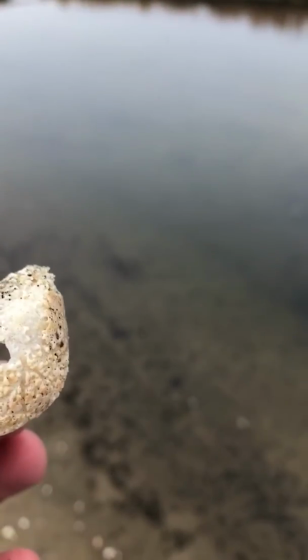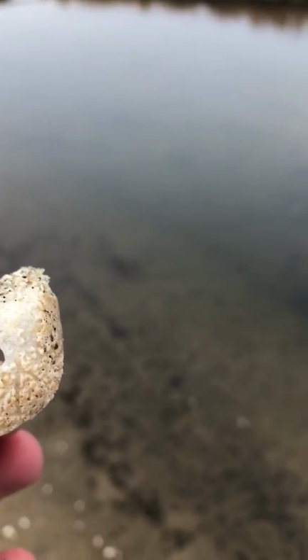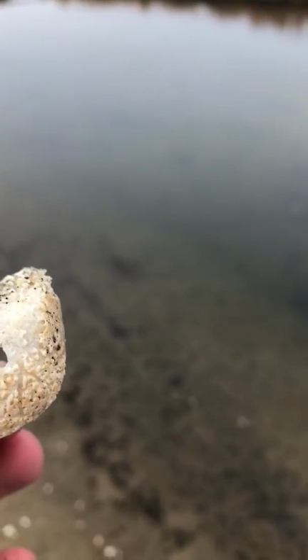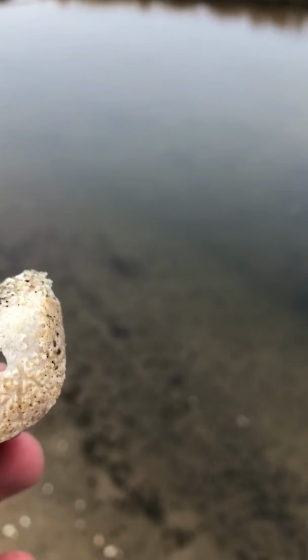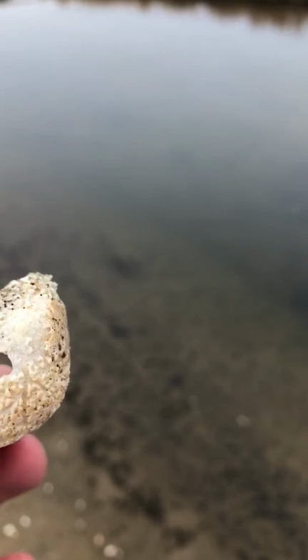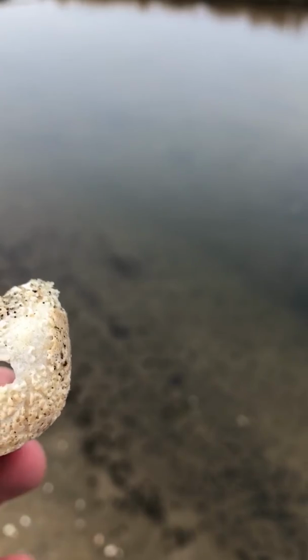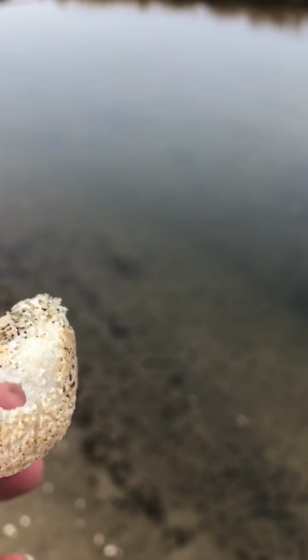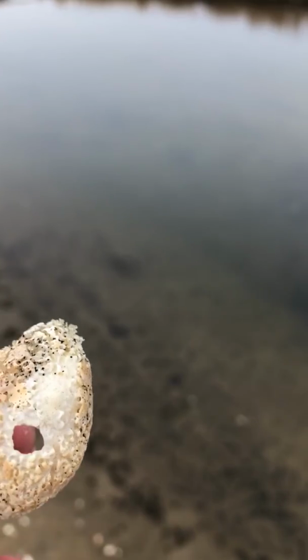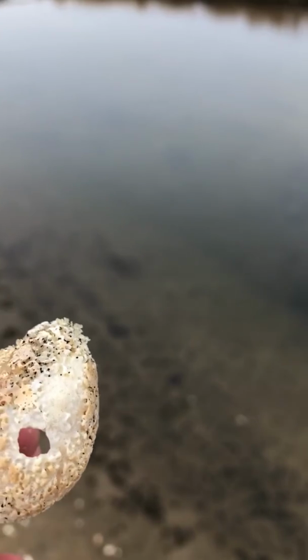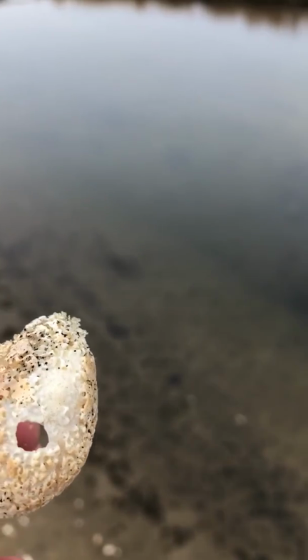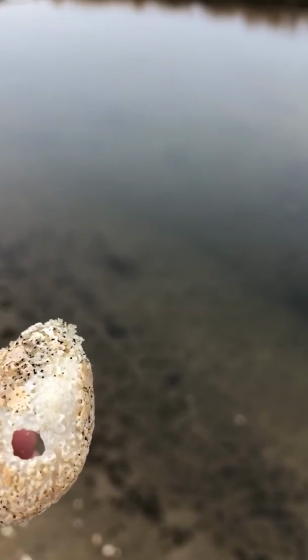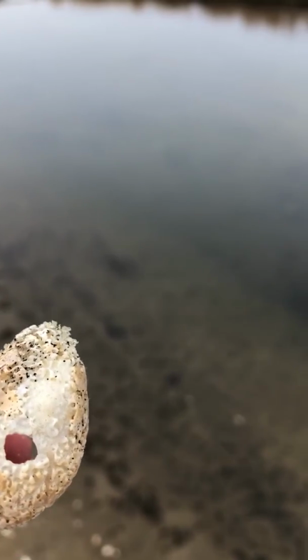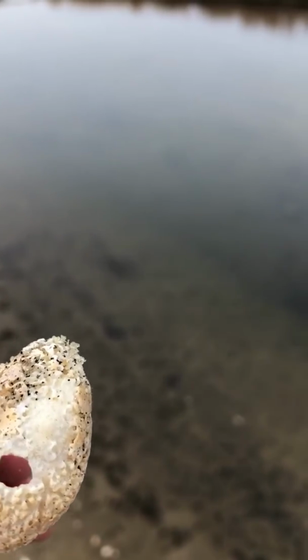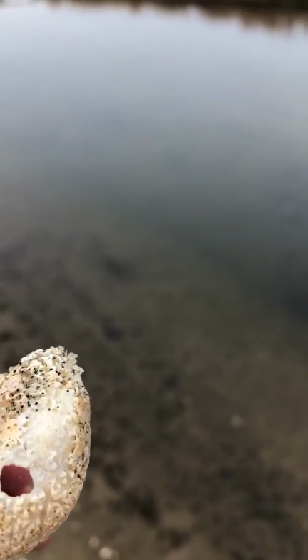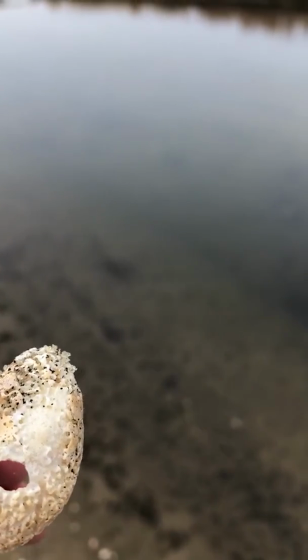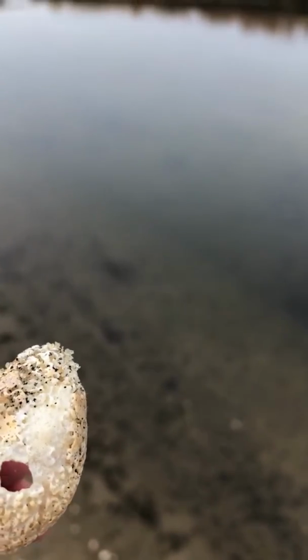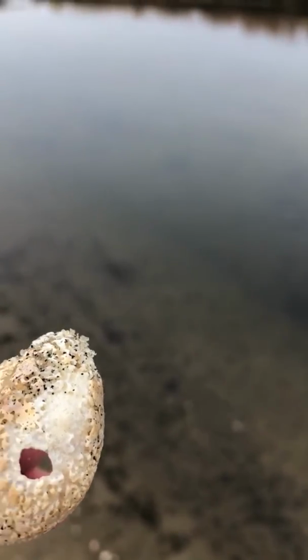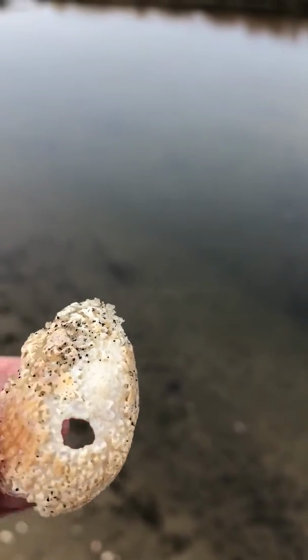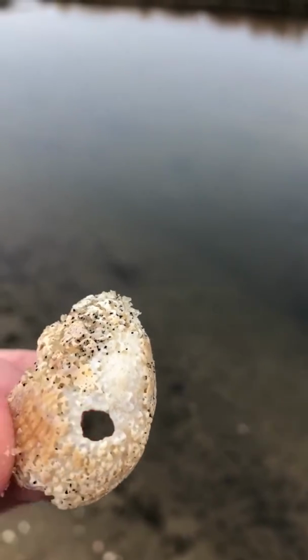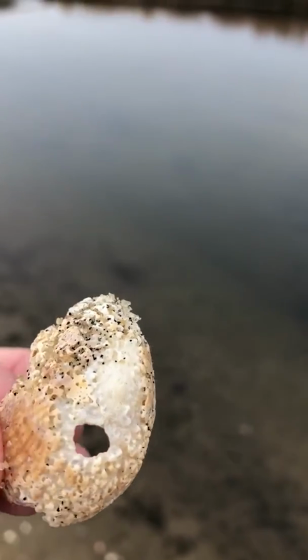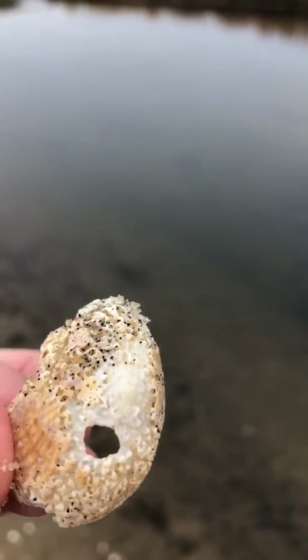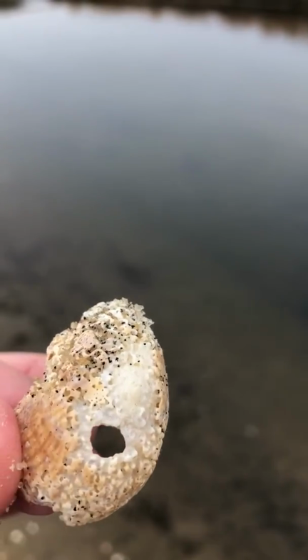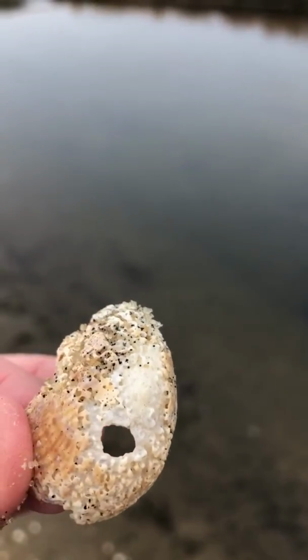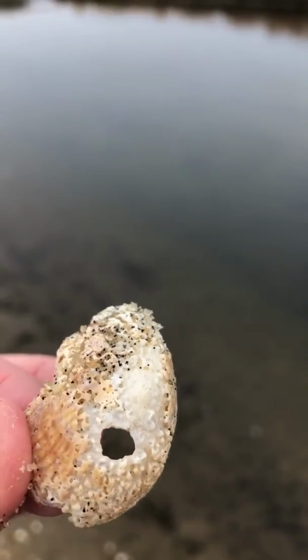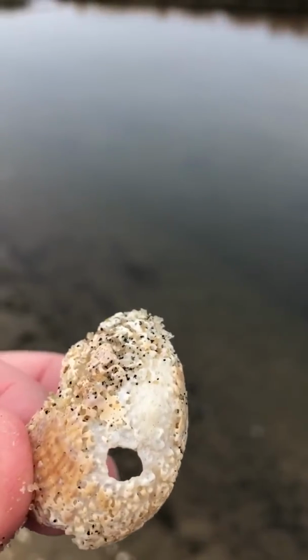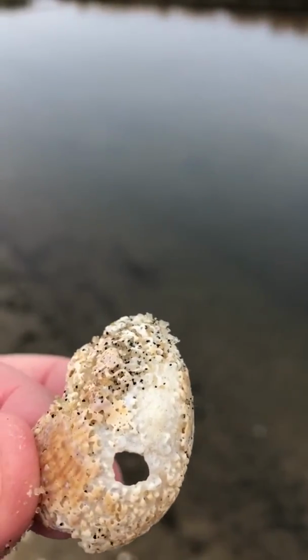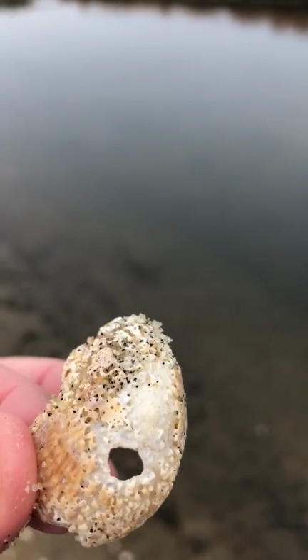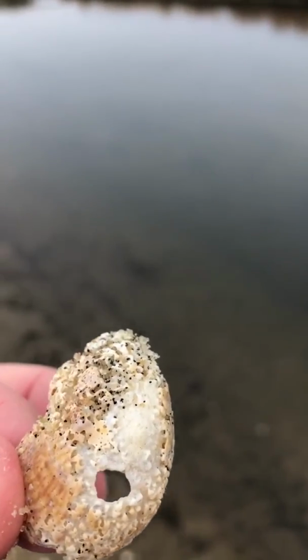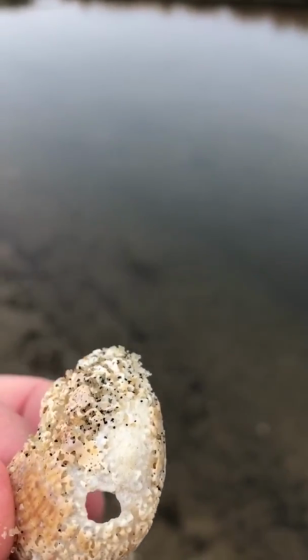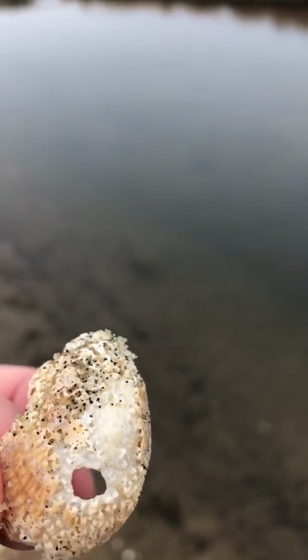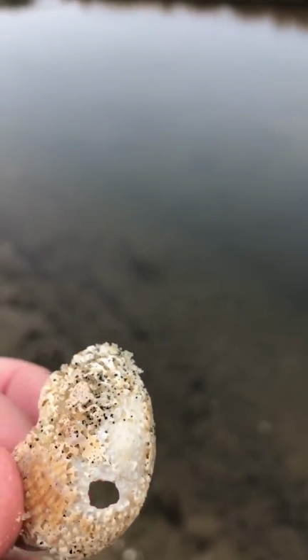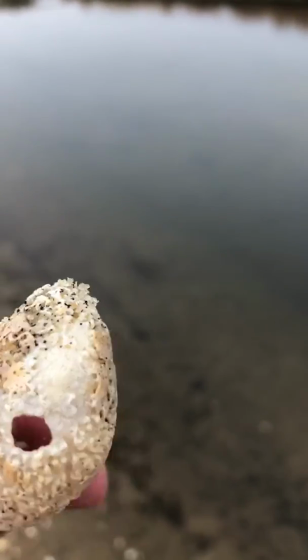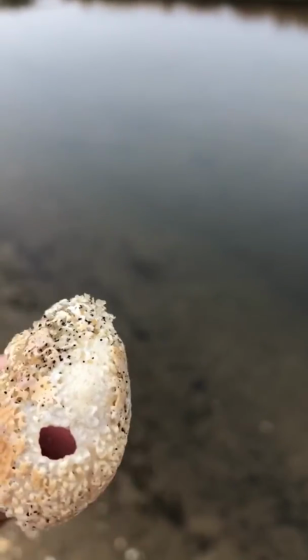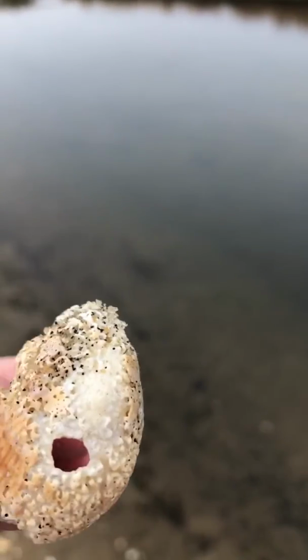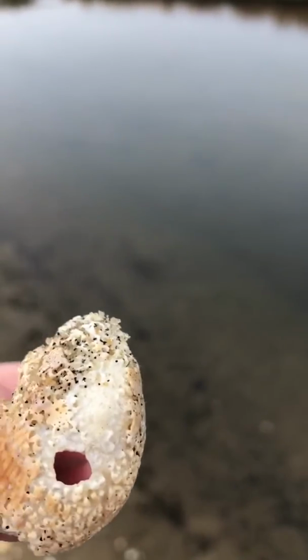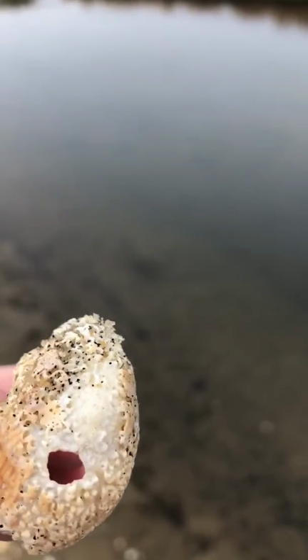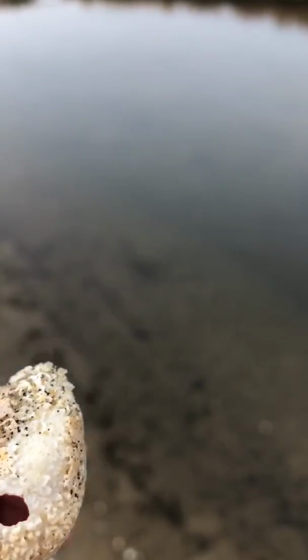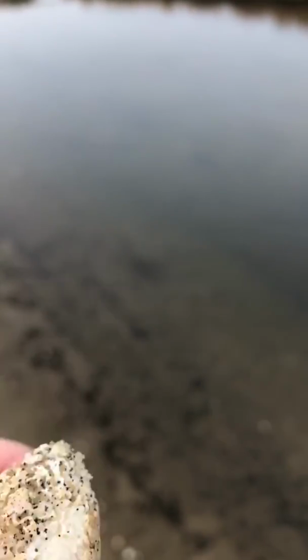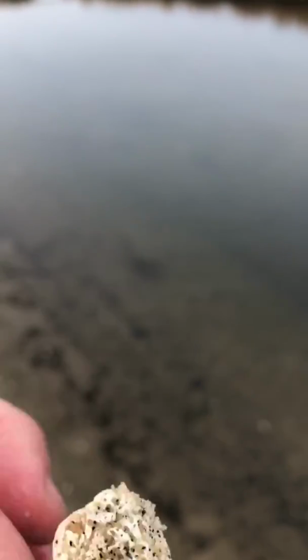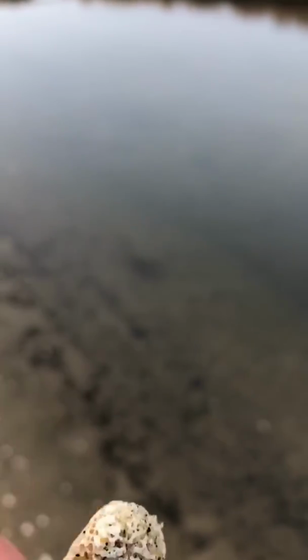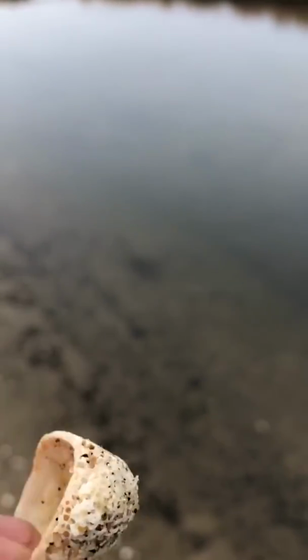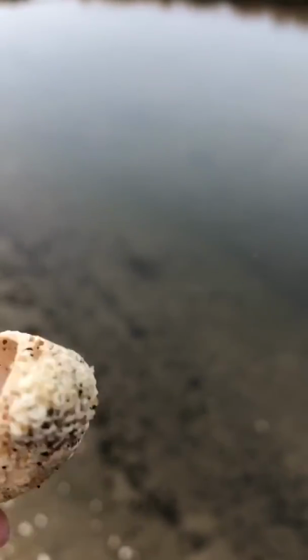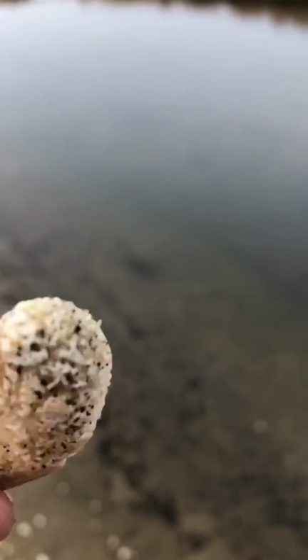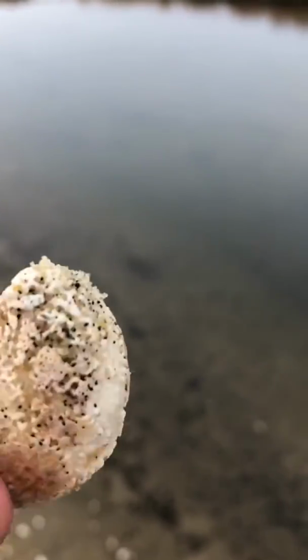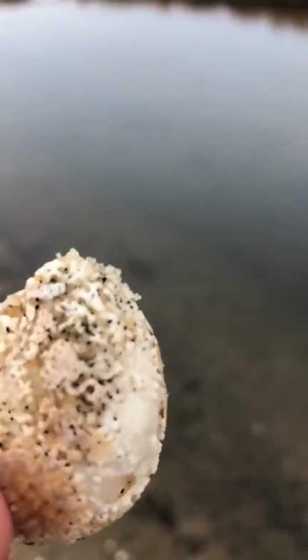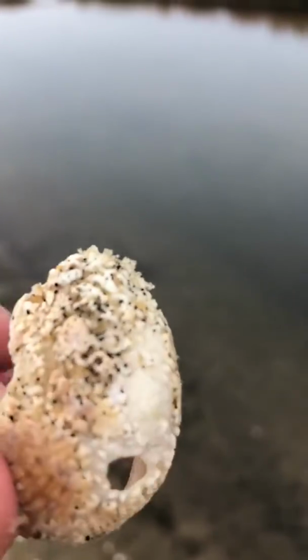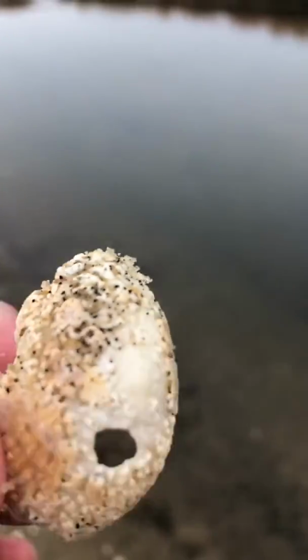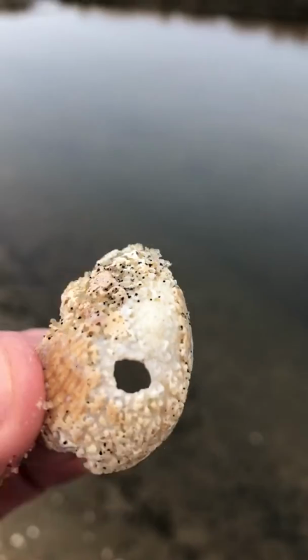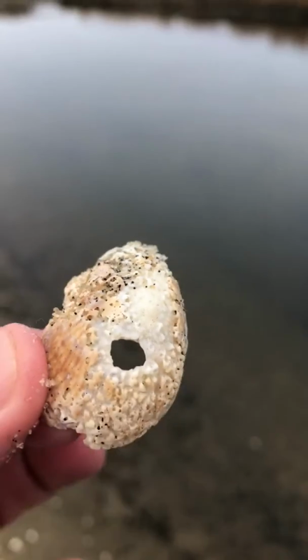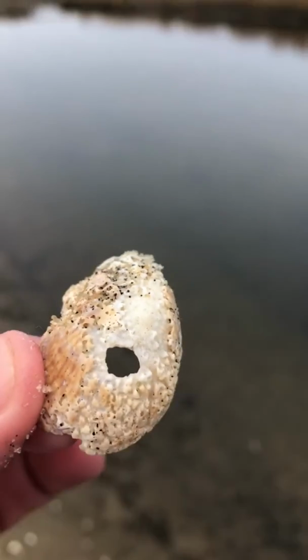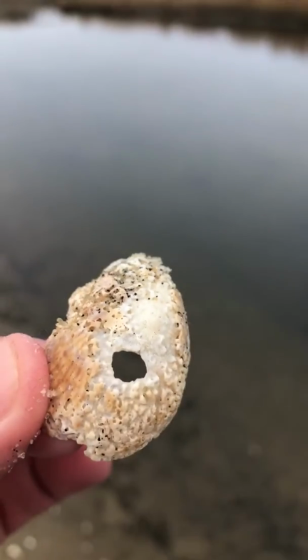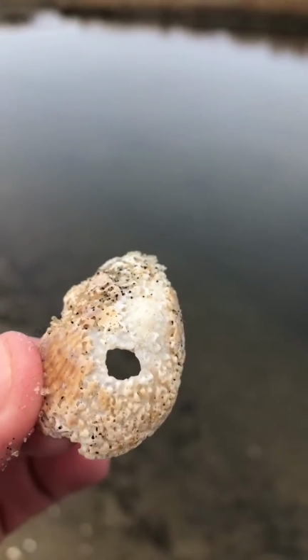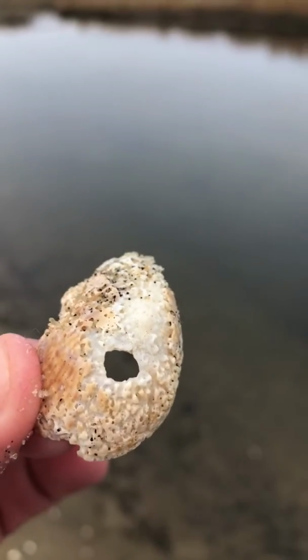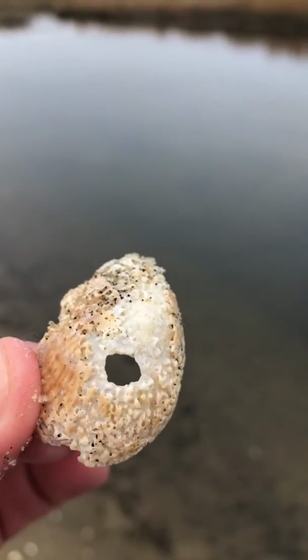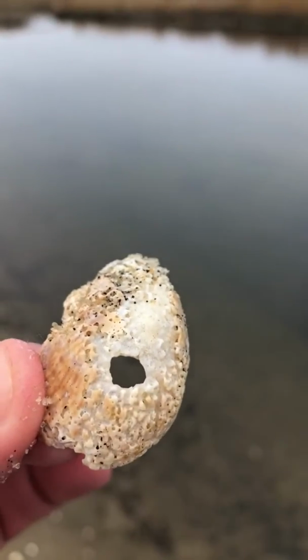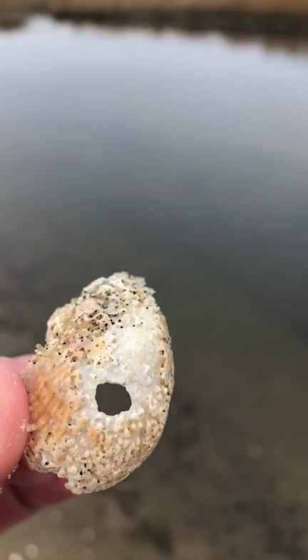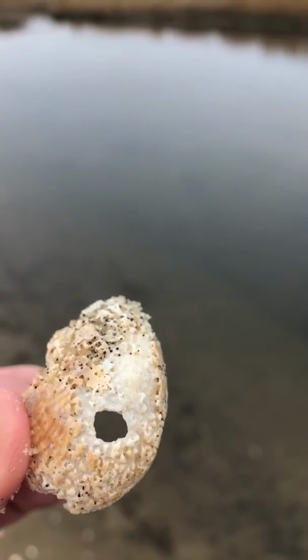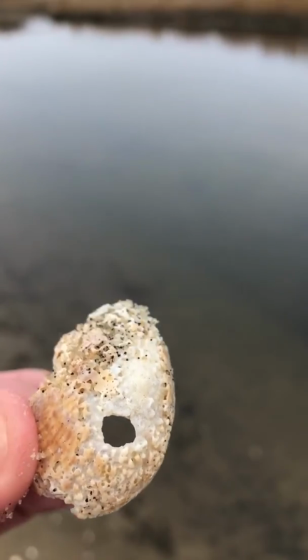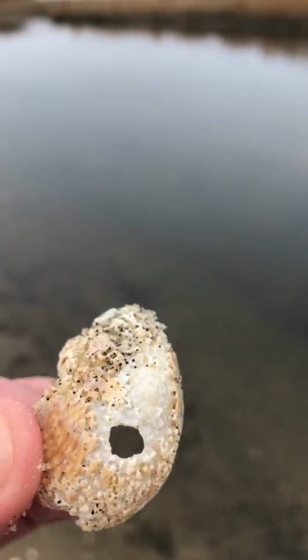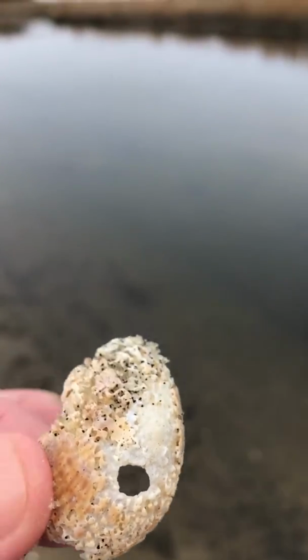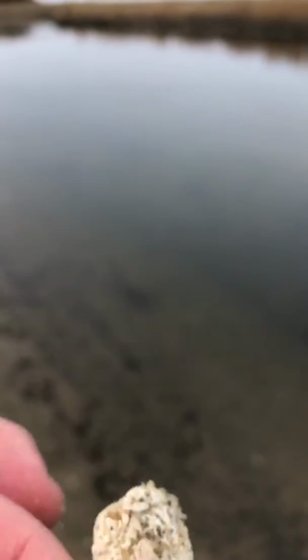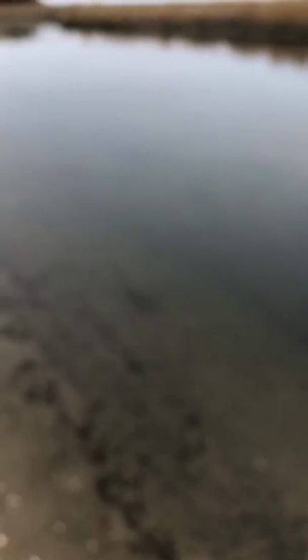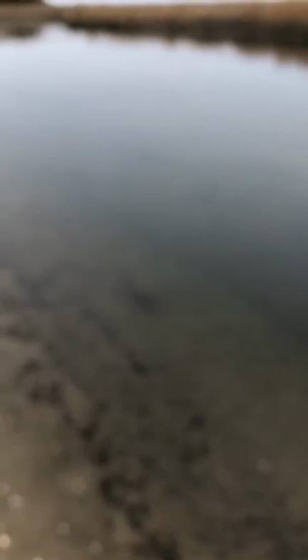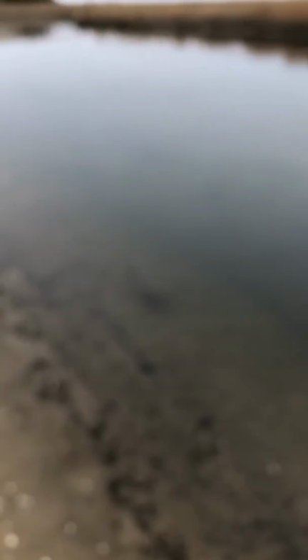When I was a kid, I'd be like, wow, this will make a perfect necklace because it has a nice hole in it. Well, that's because the moon snail ate the contents.